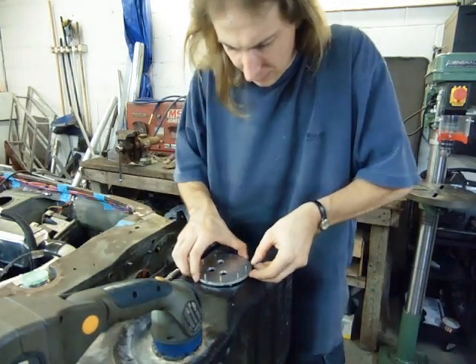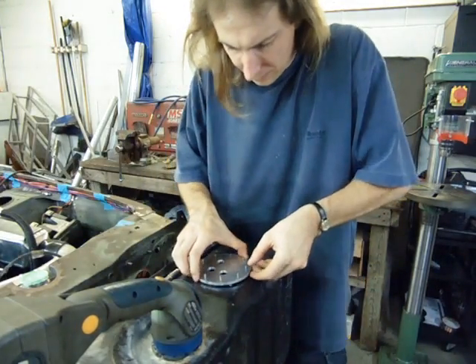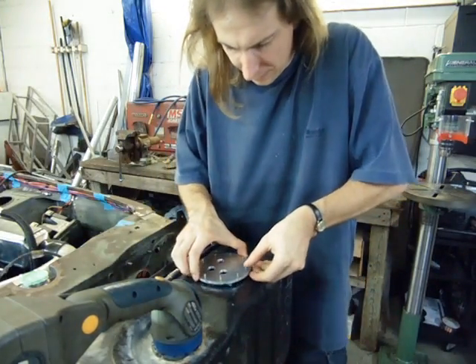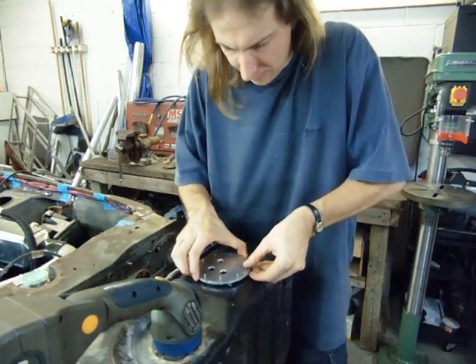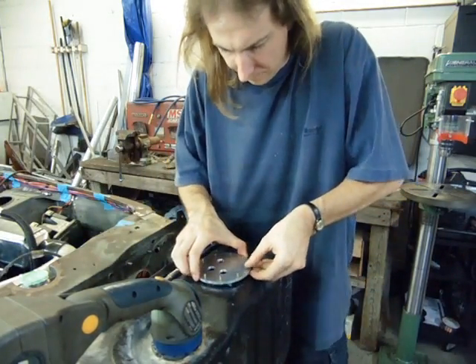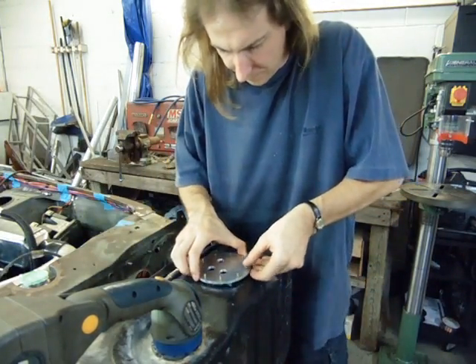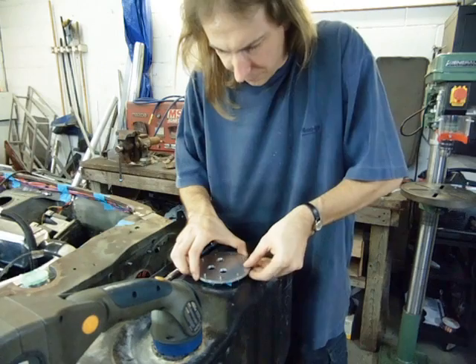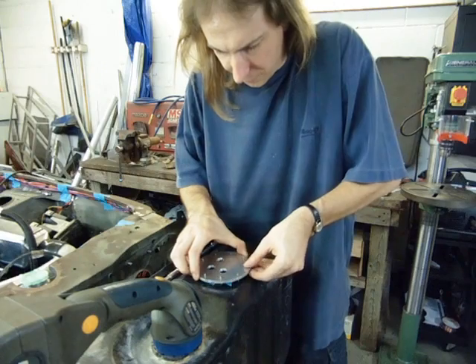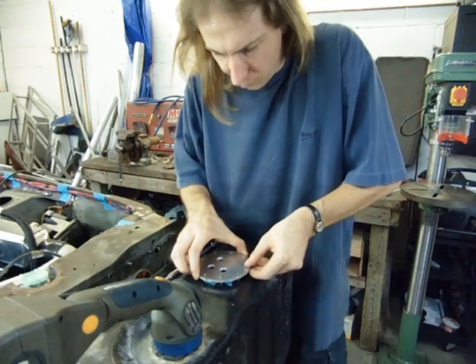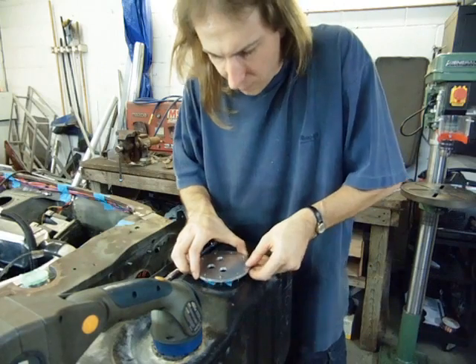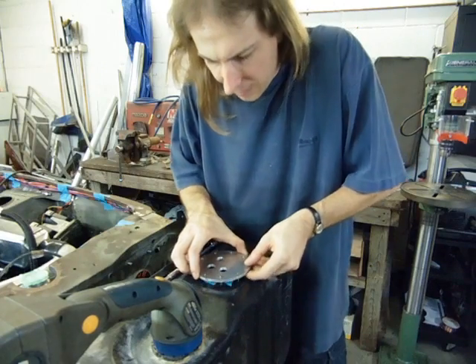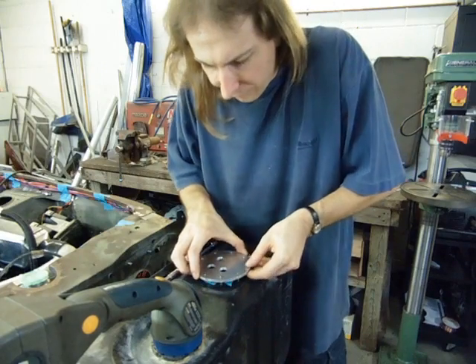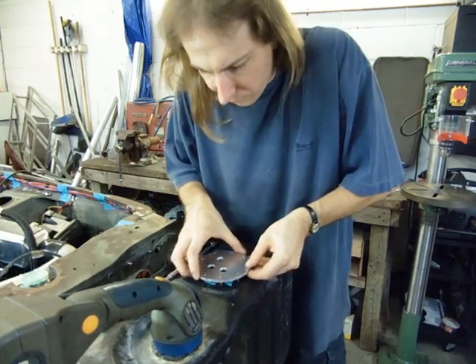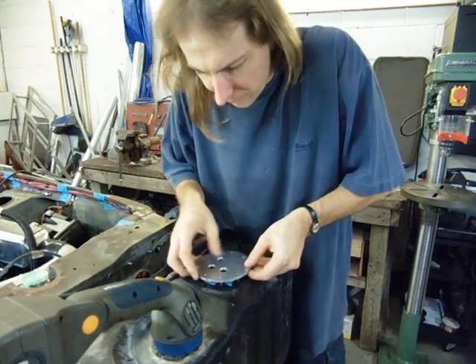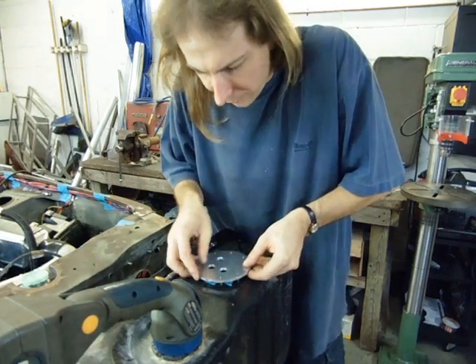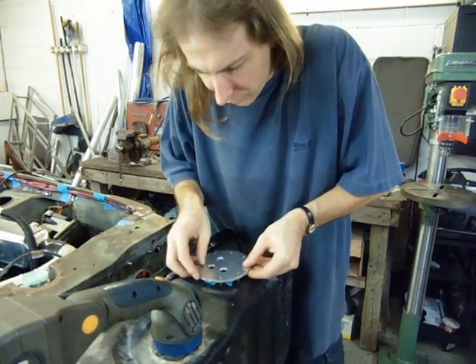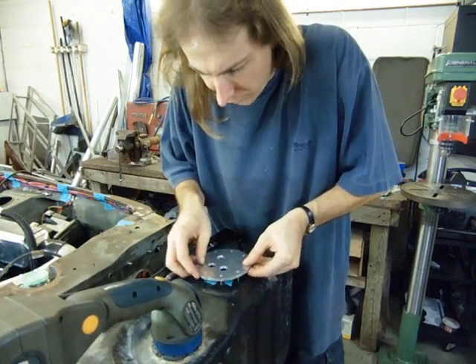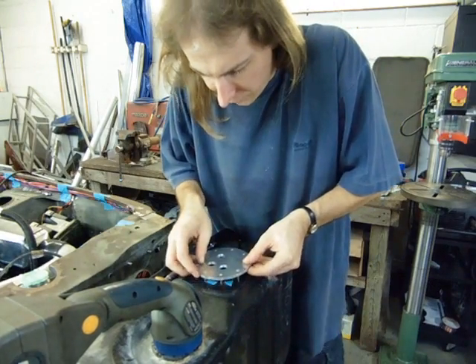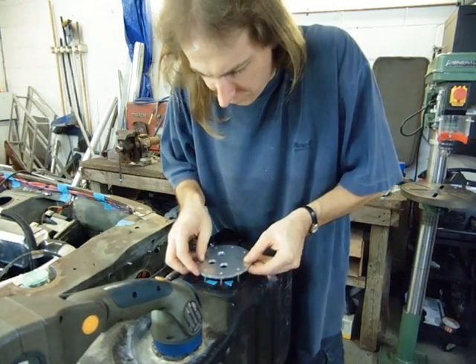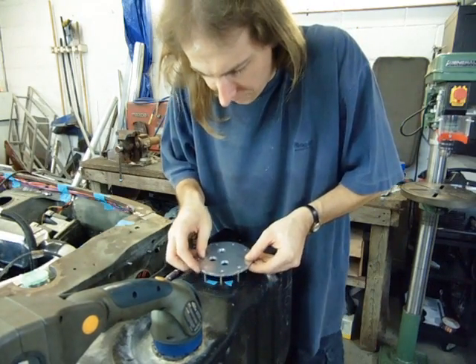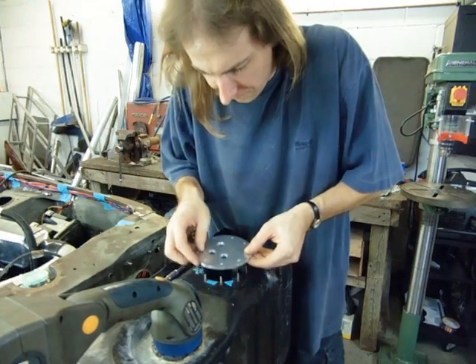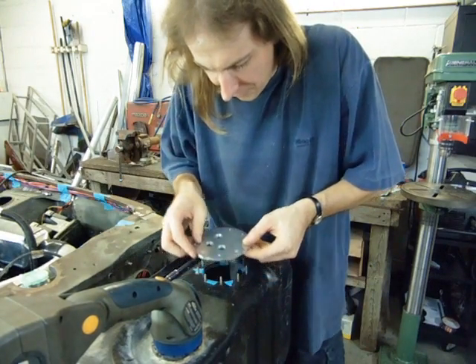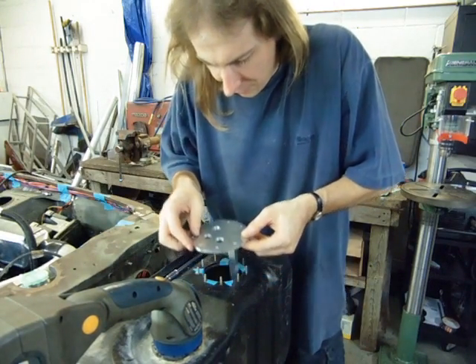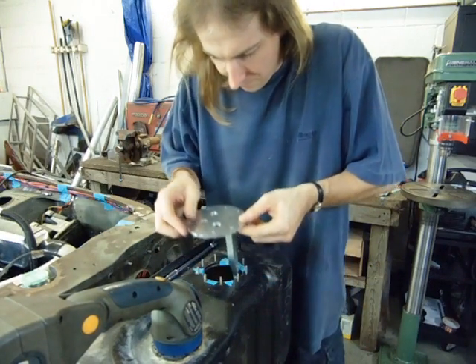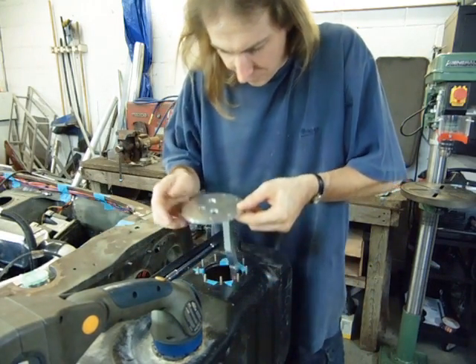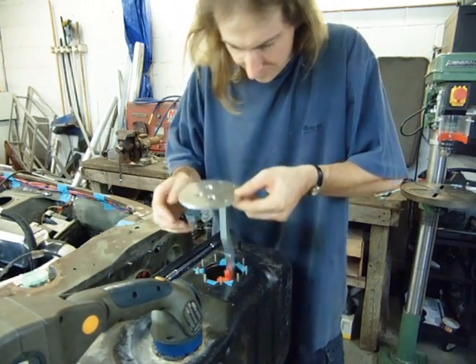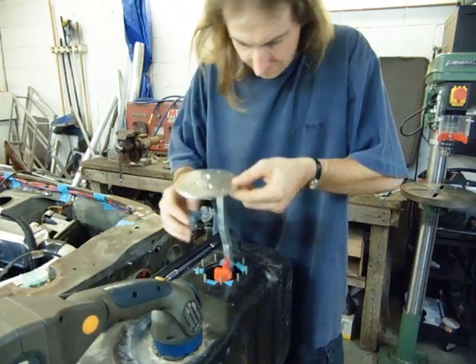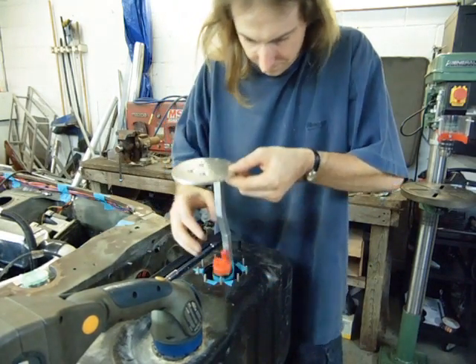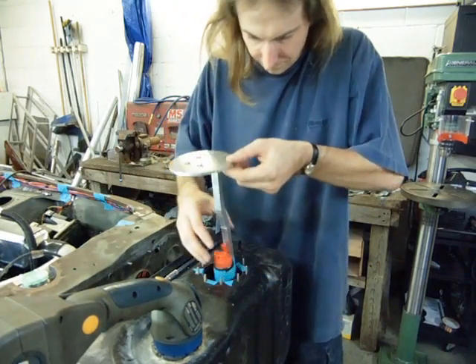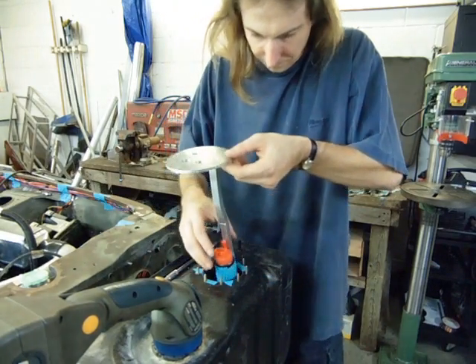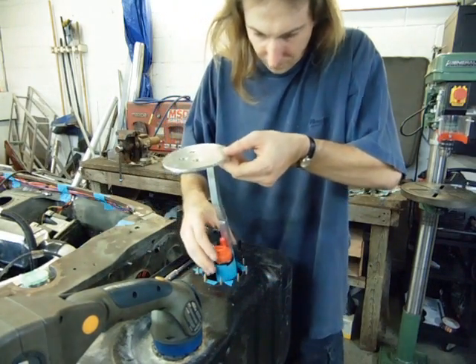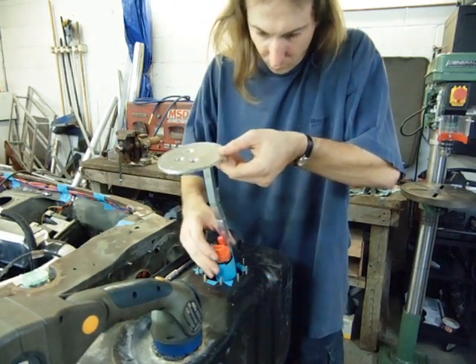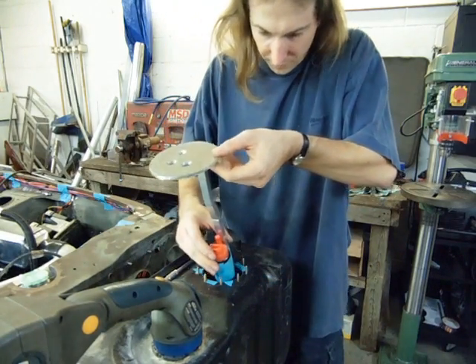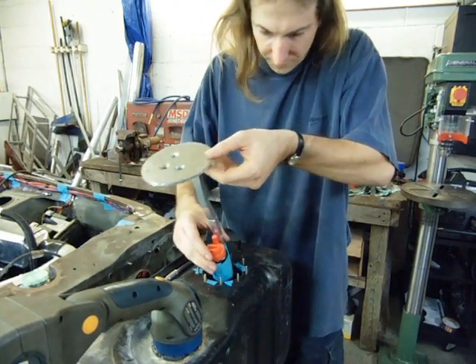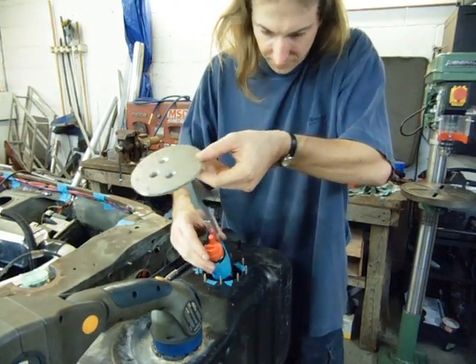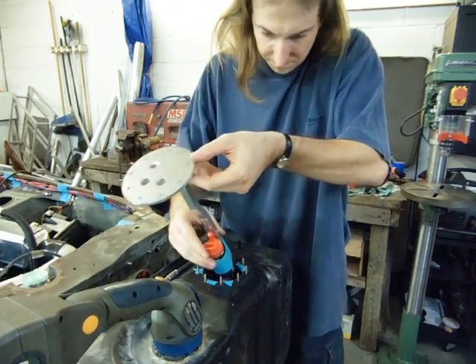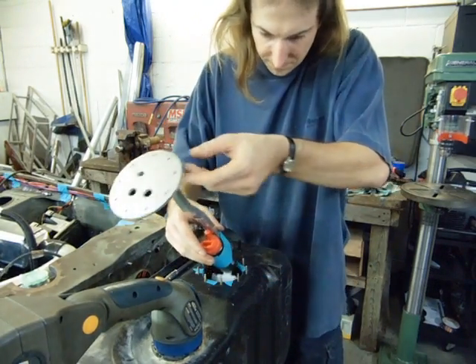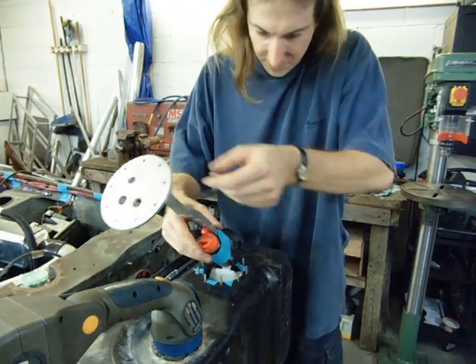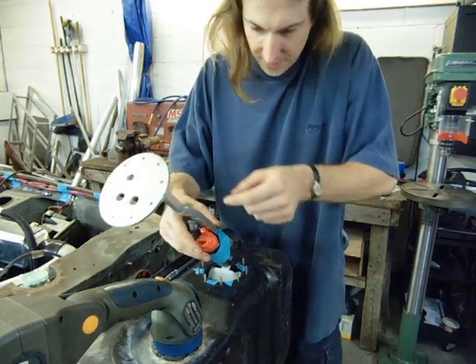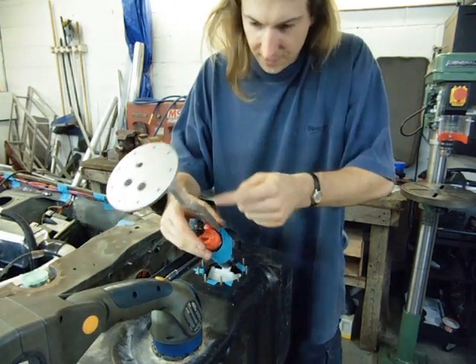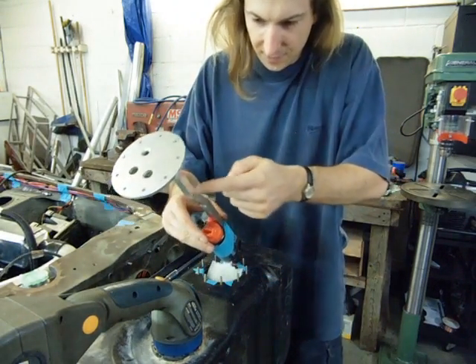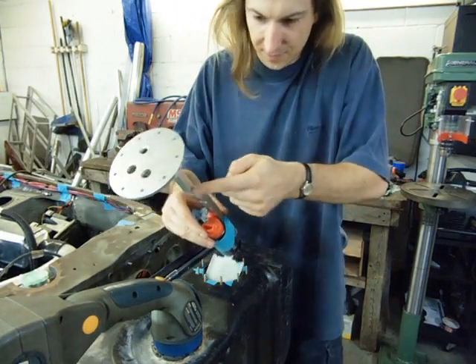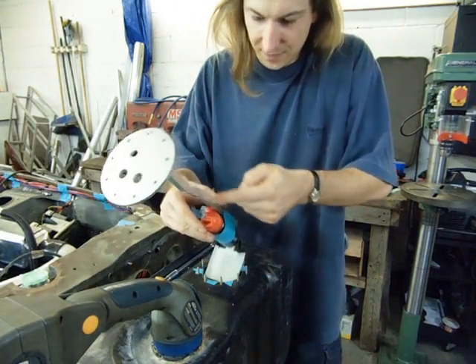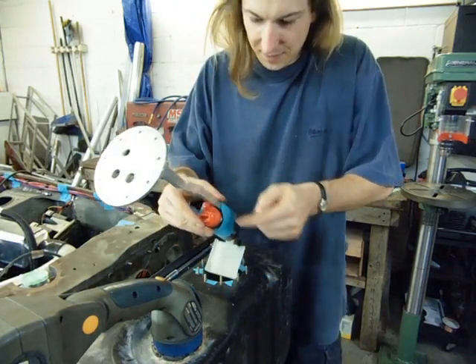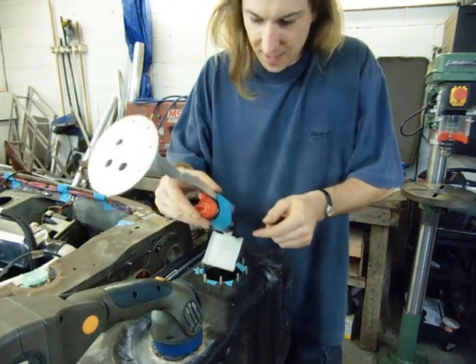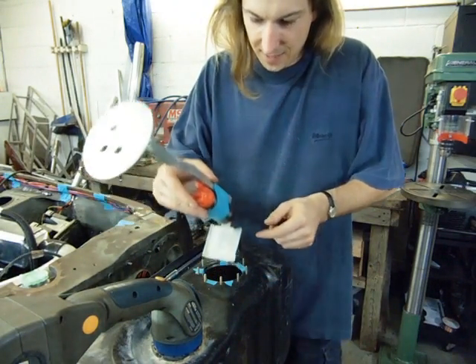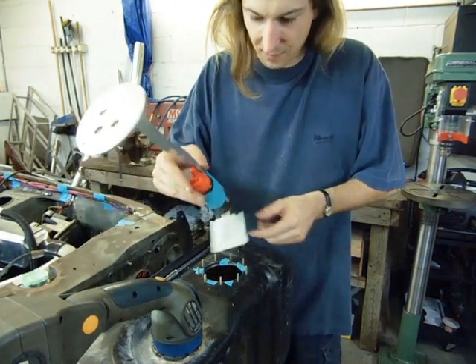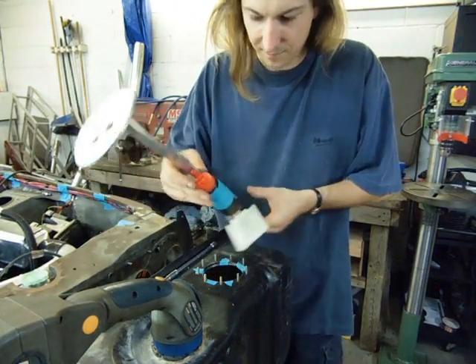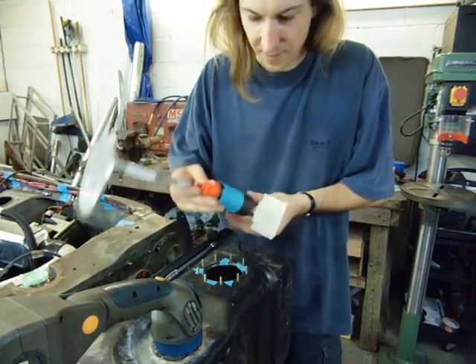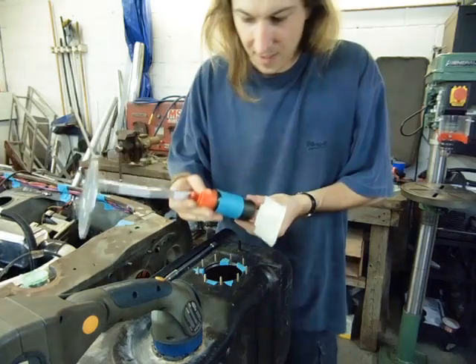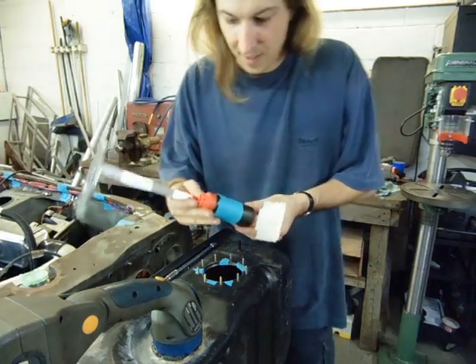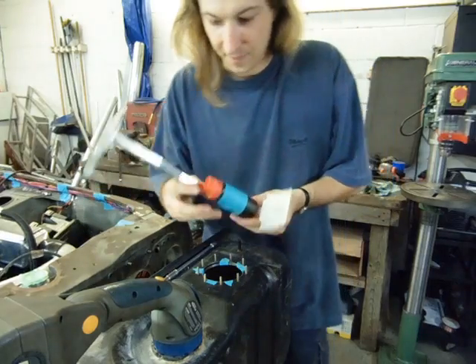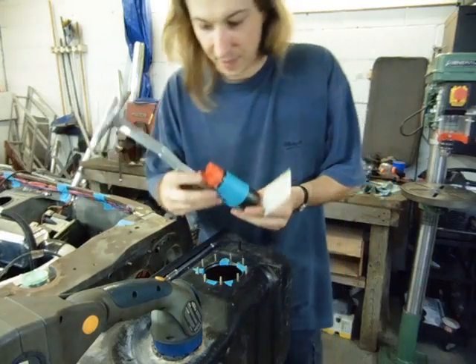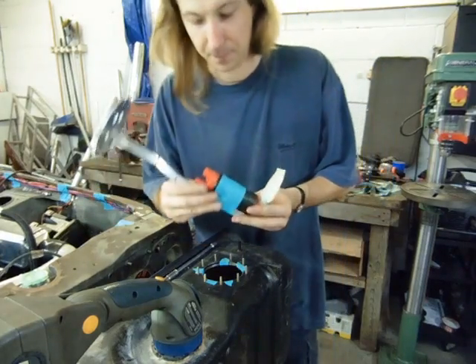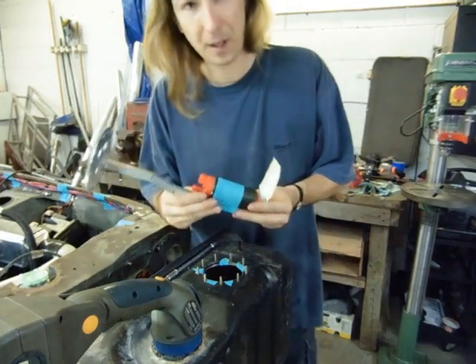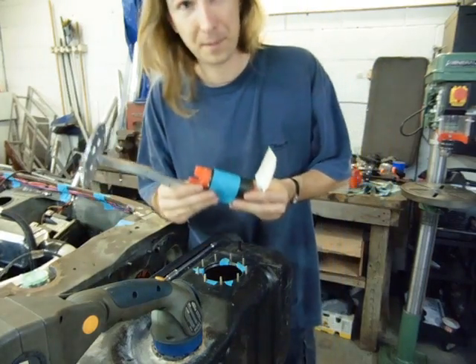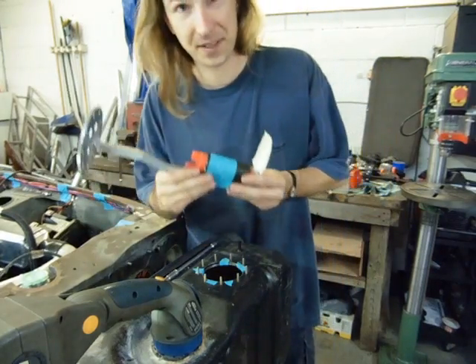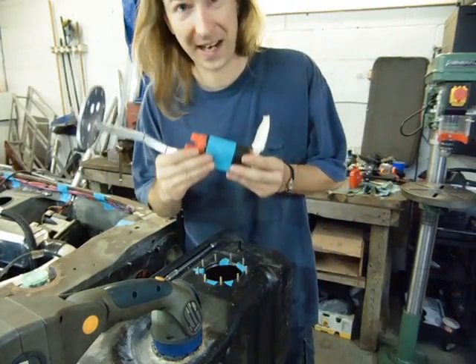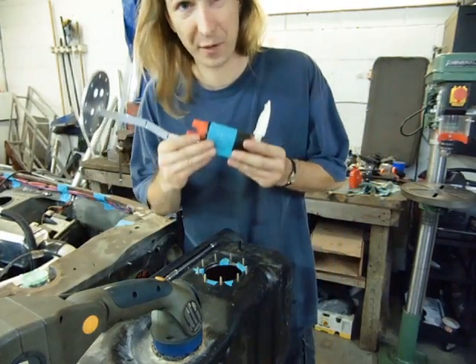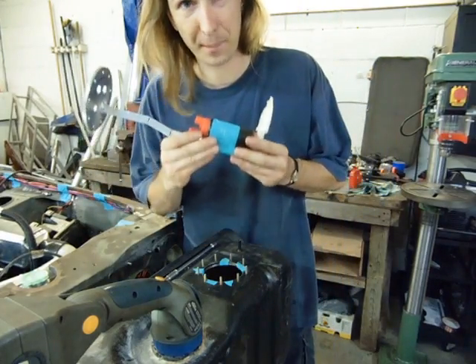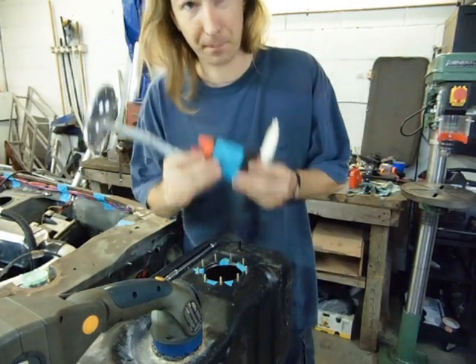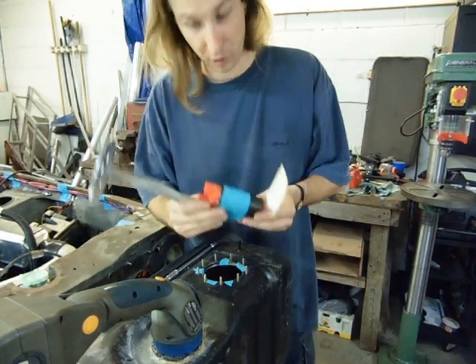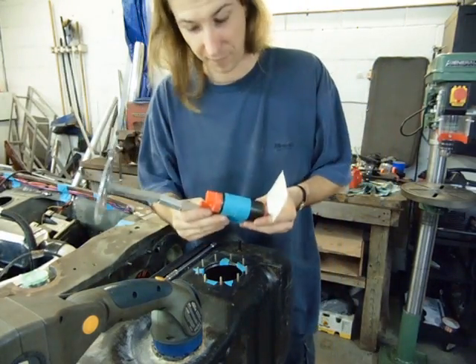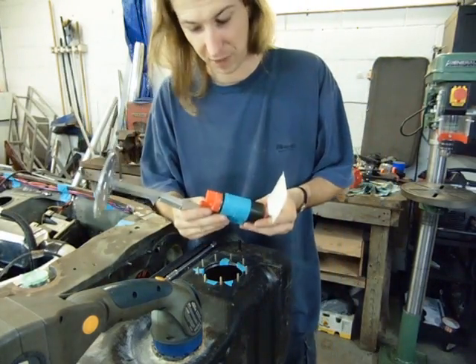Now there's no way for me to show you, but with the kink in this hanger the pump is now in the perfect position.